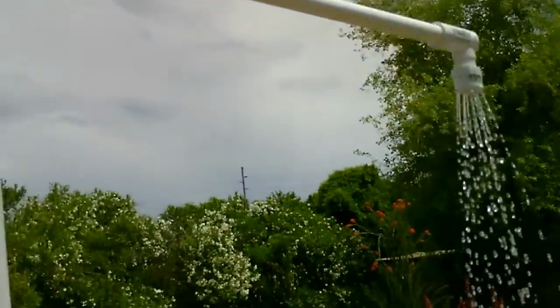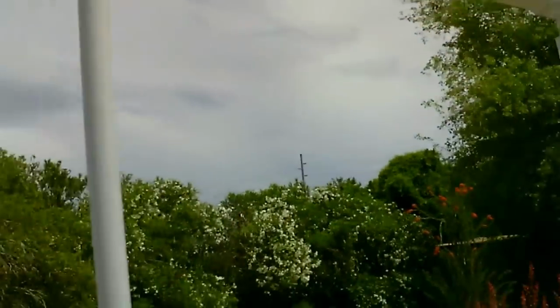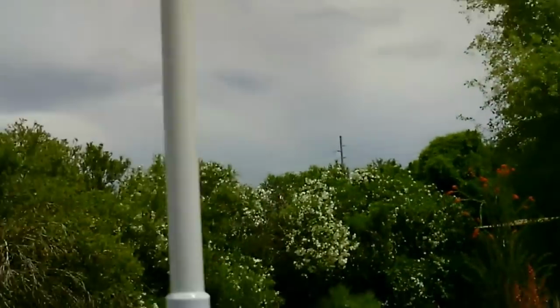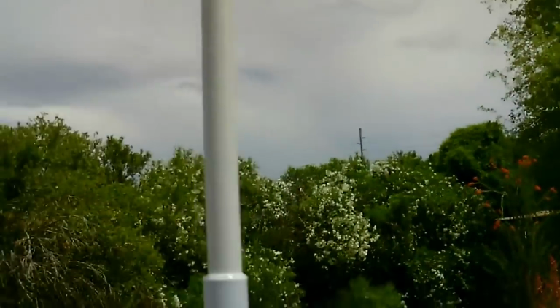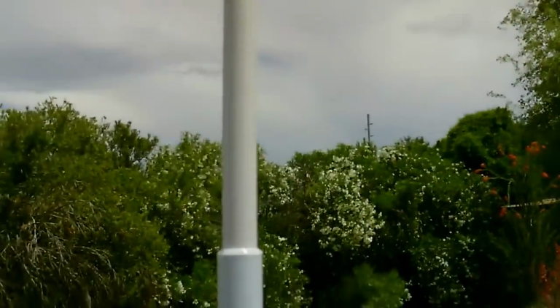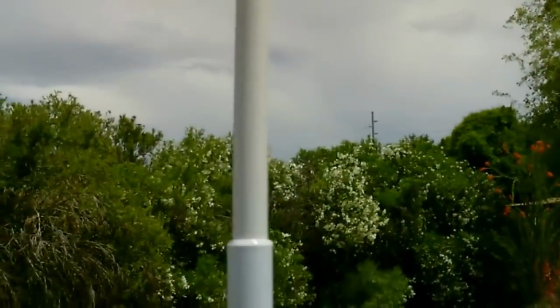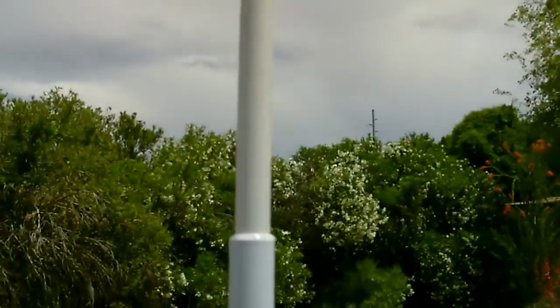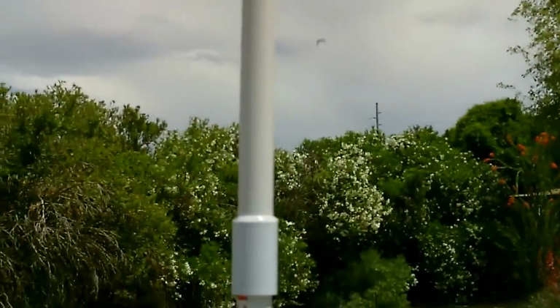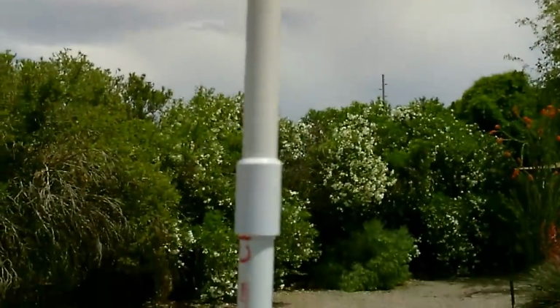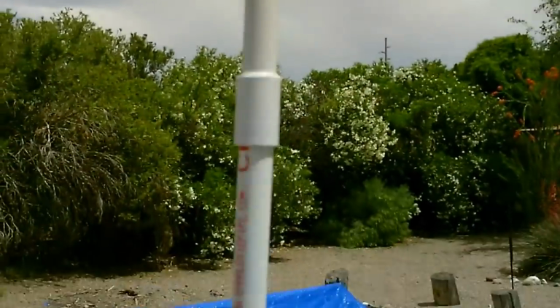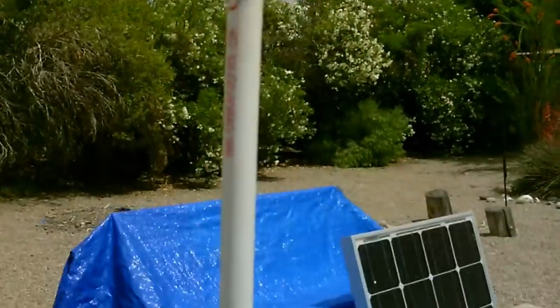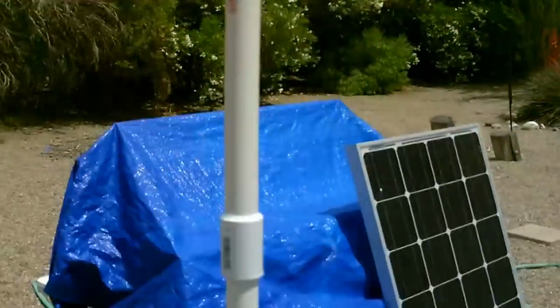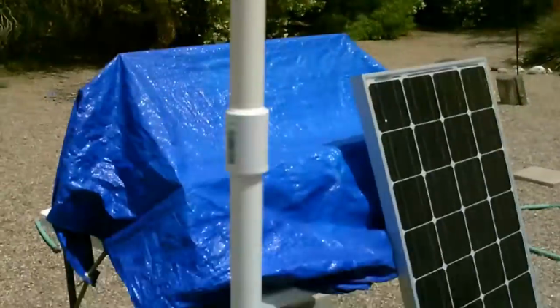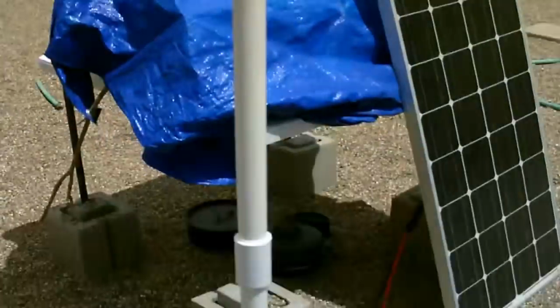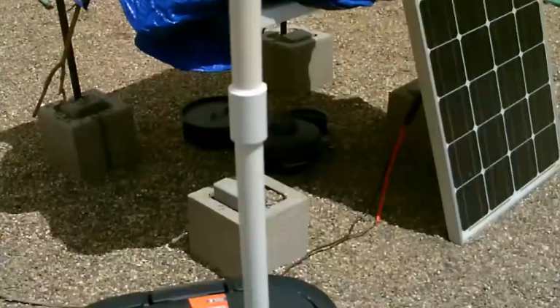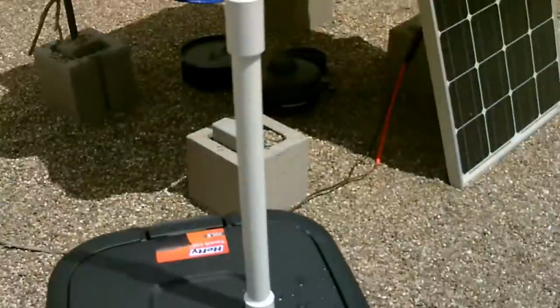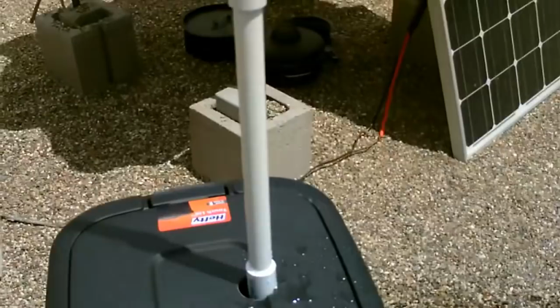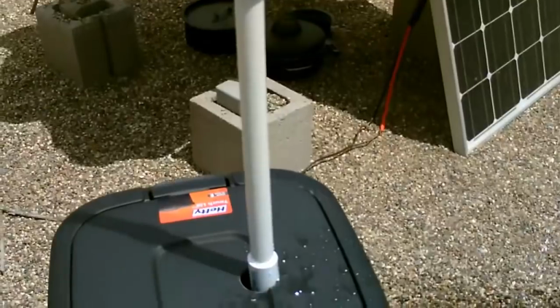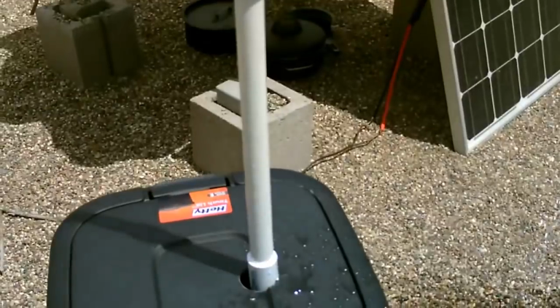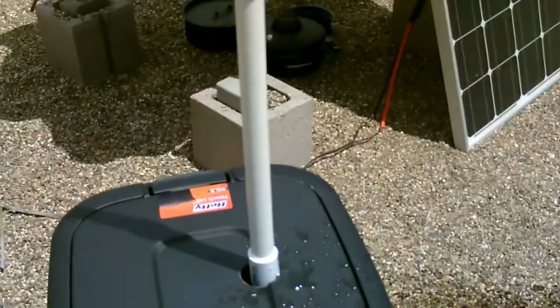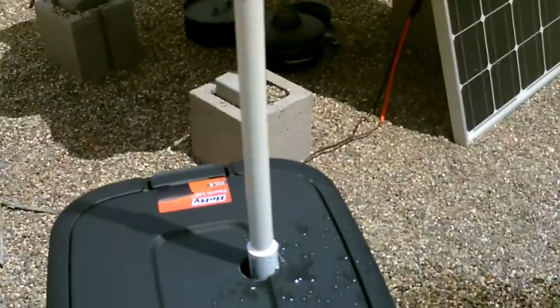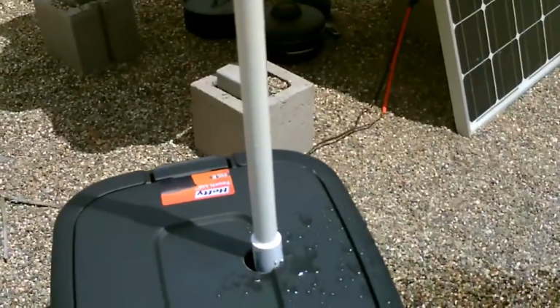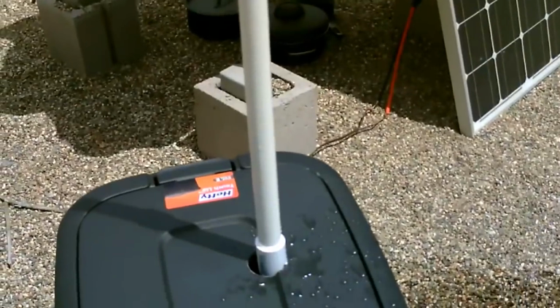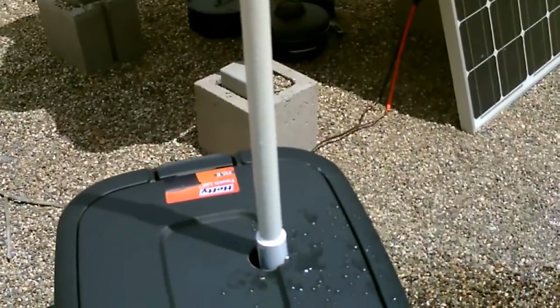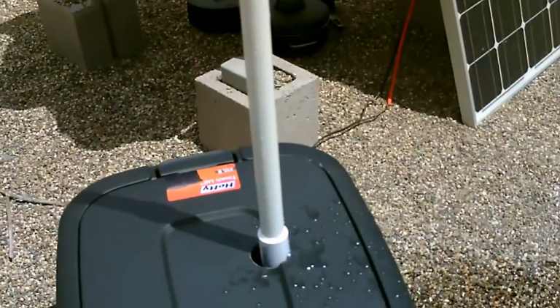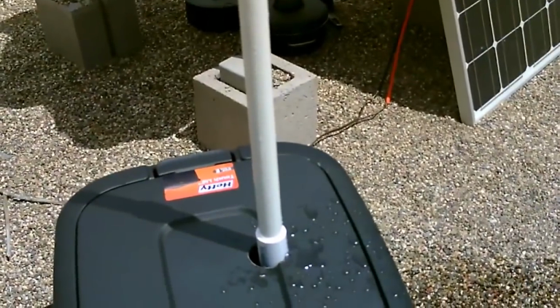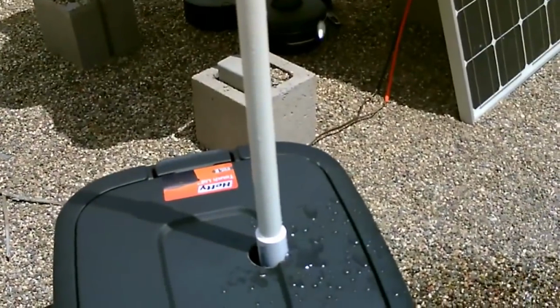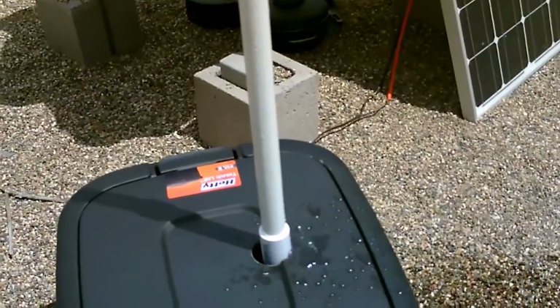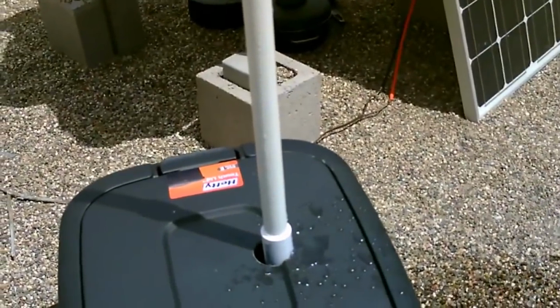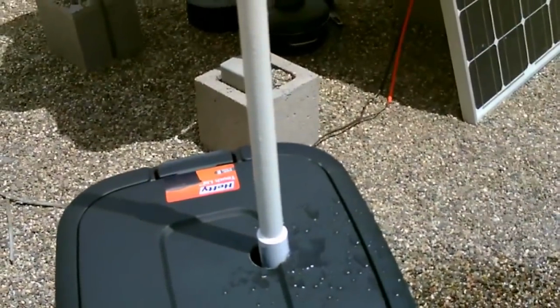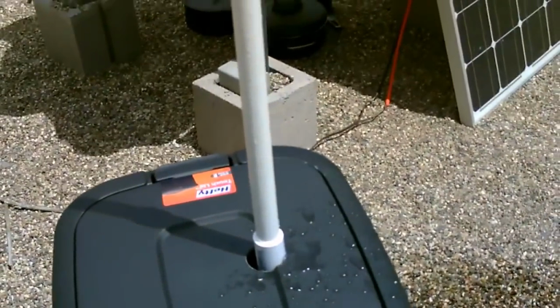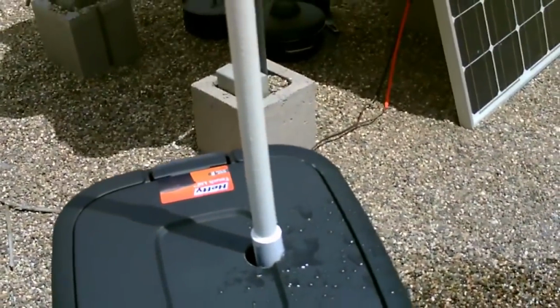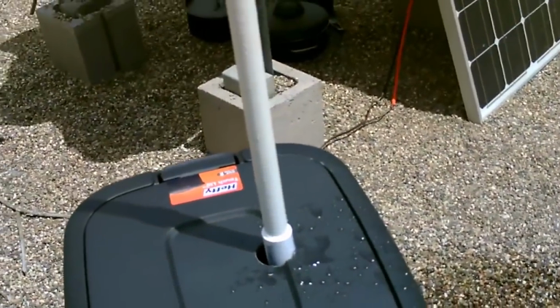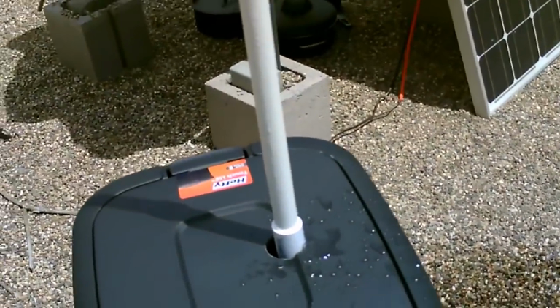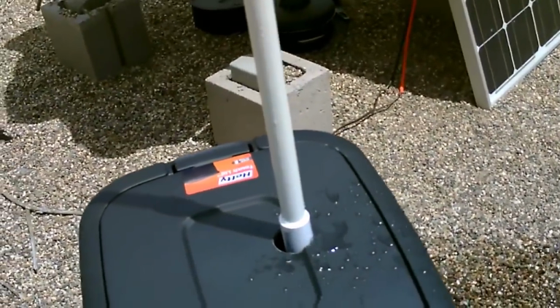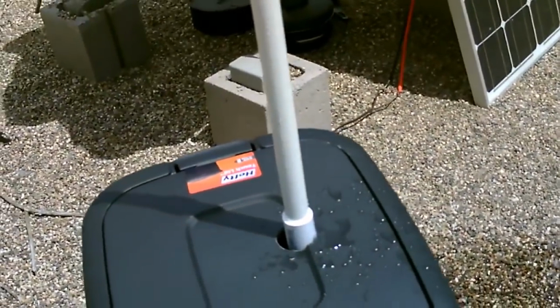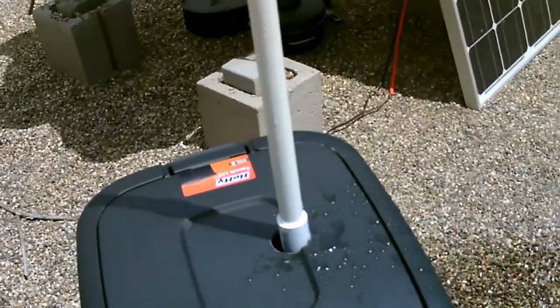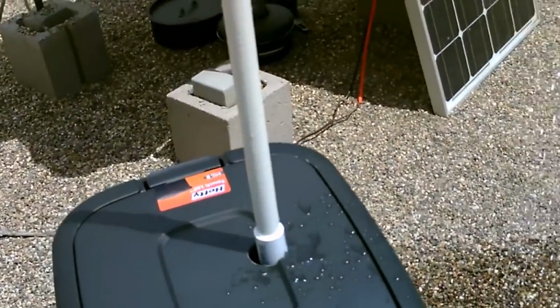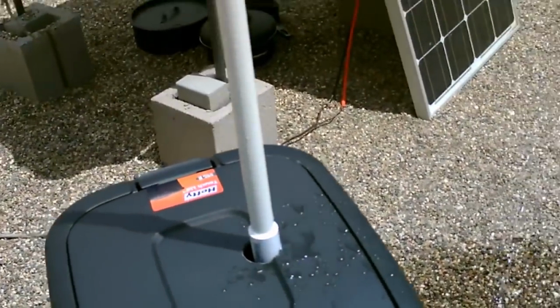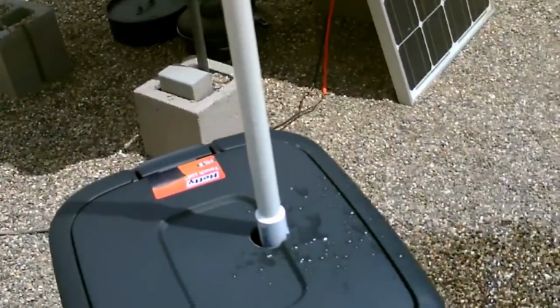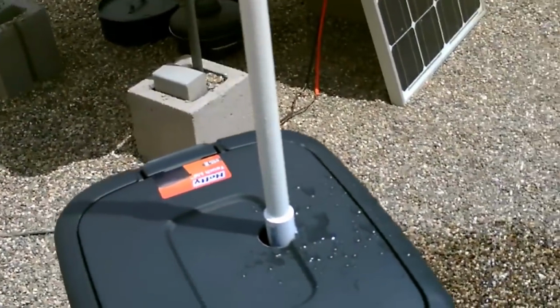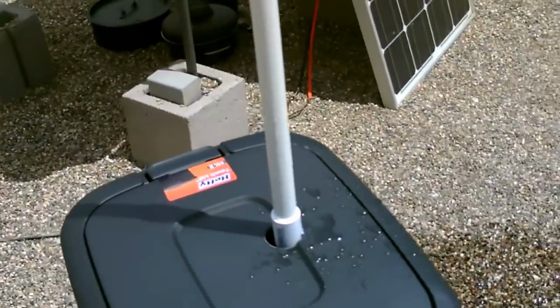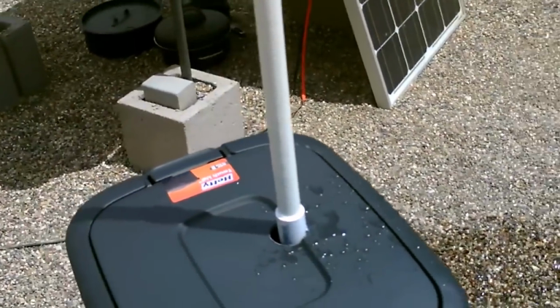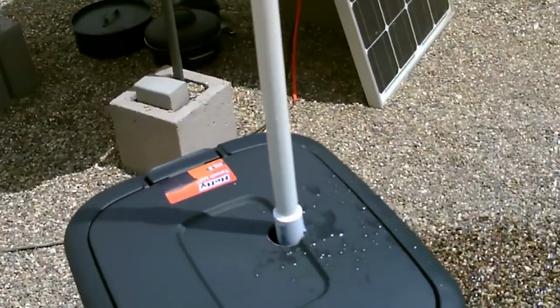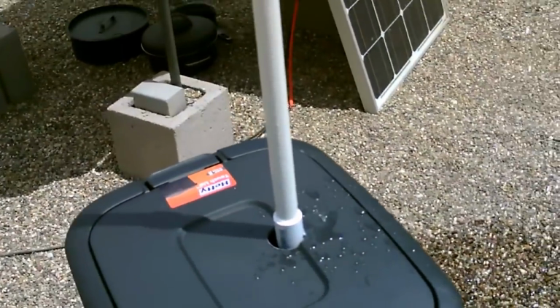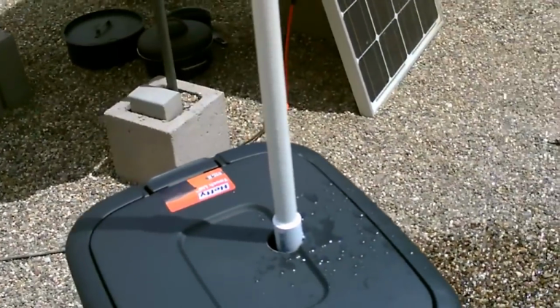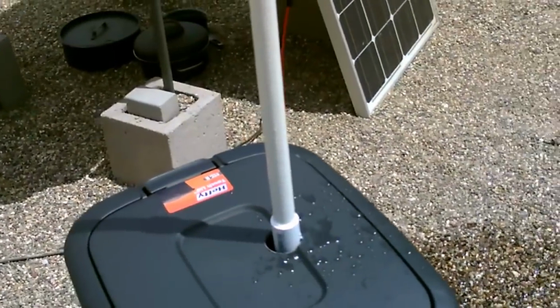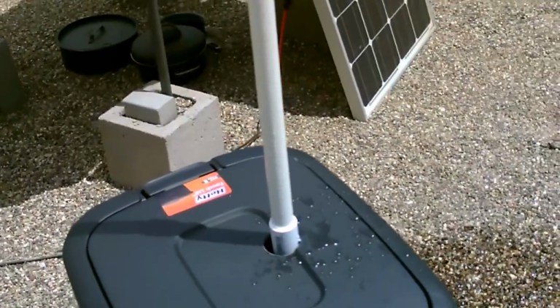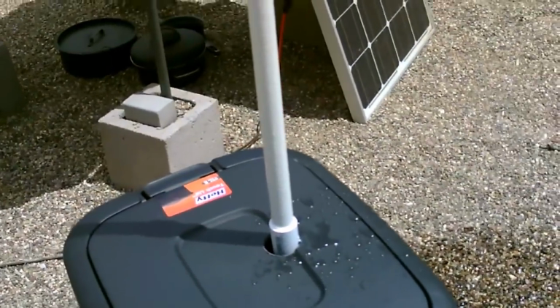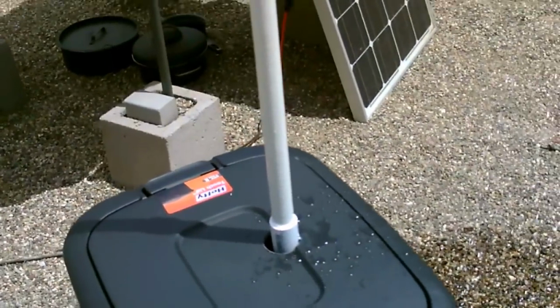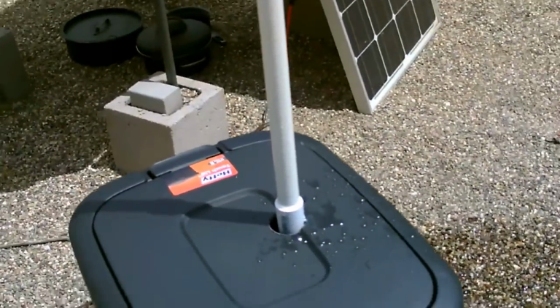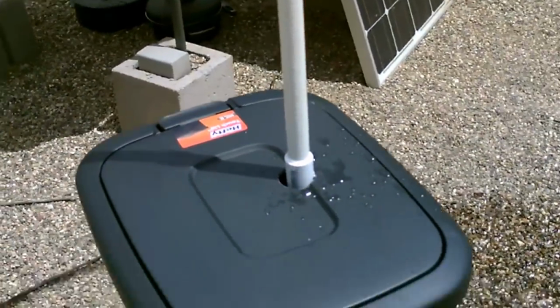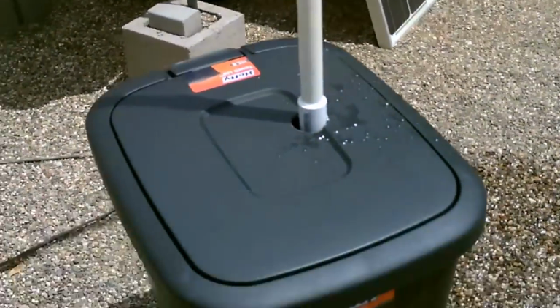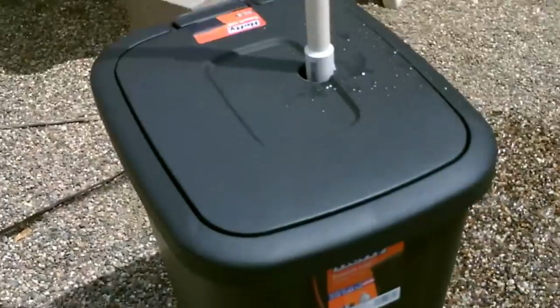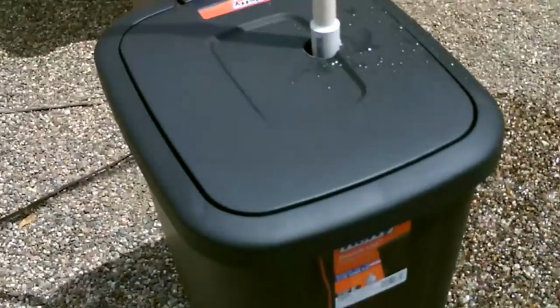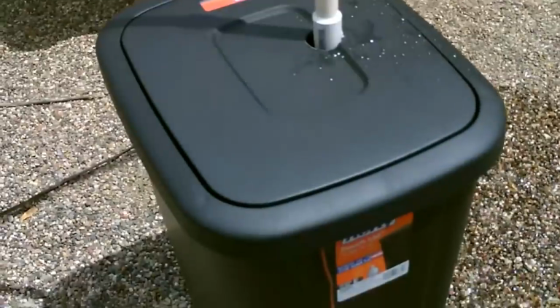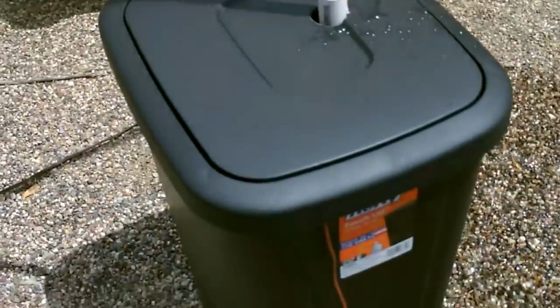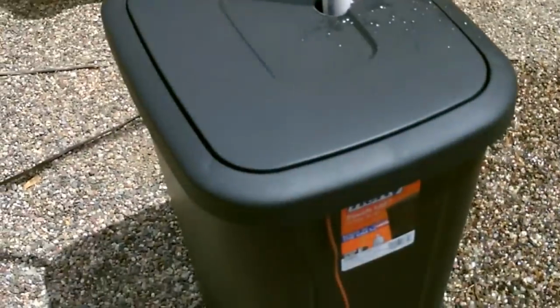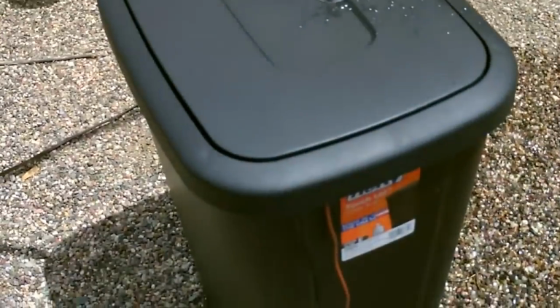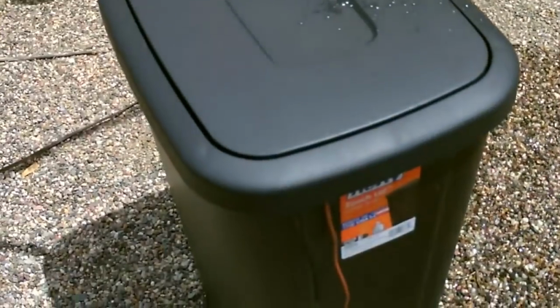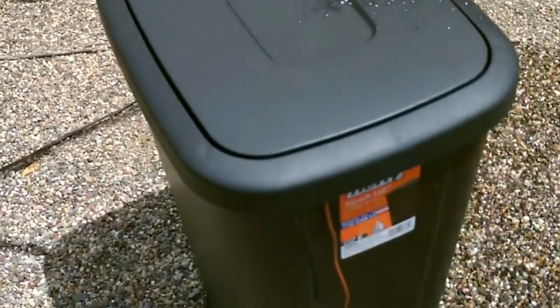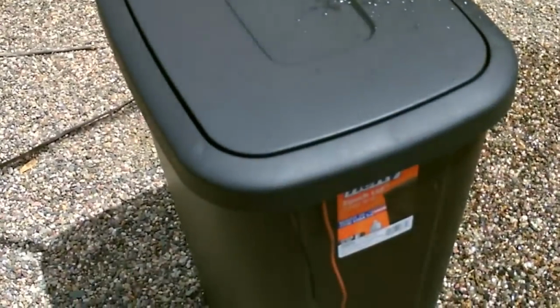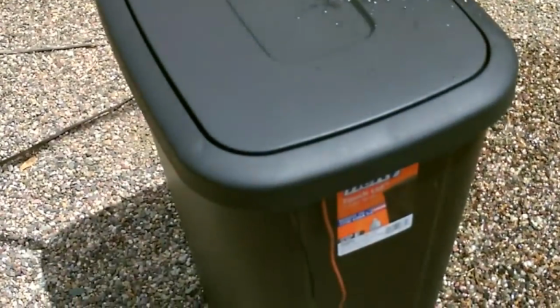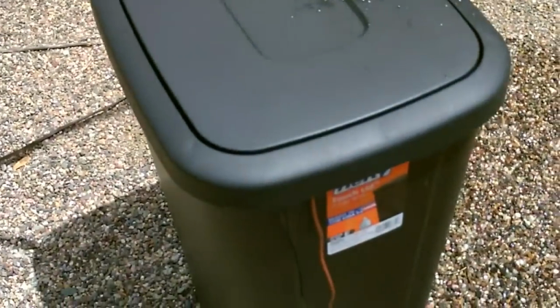It's holding strong. The pipe's still straight — I was wondering with the water in it if it would bend forward. Not really, and it's working great.